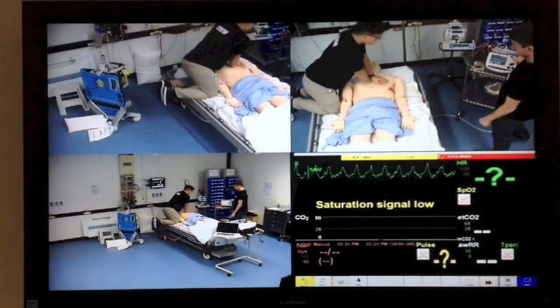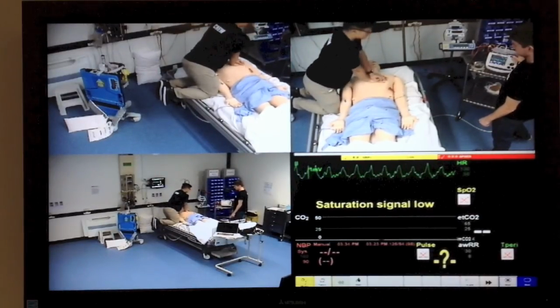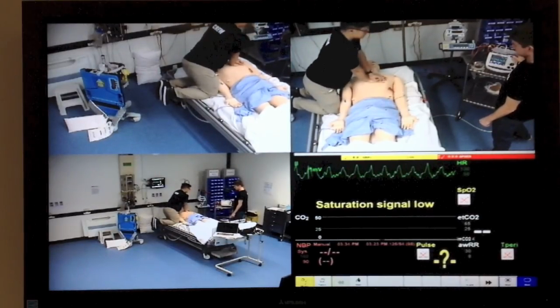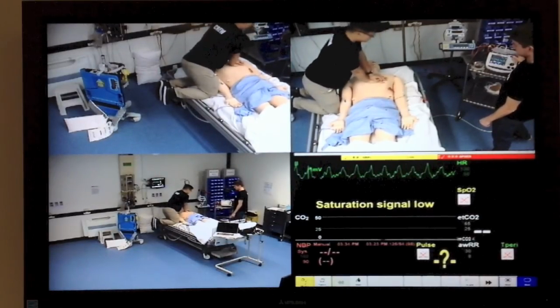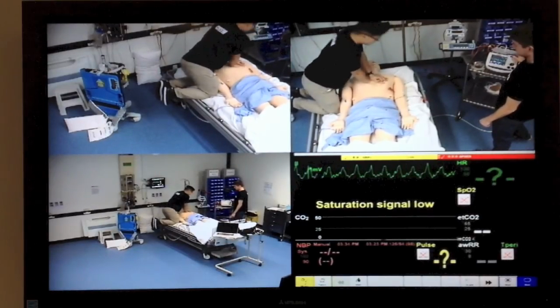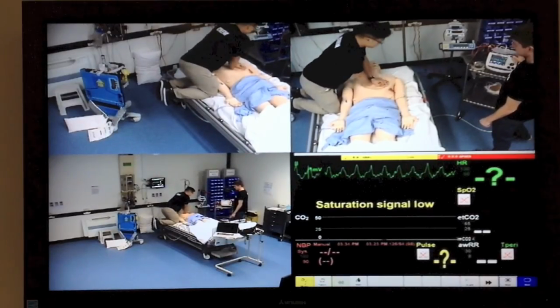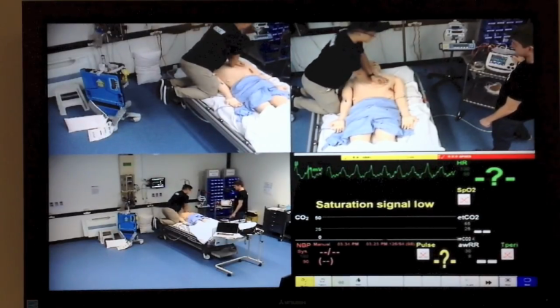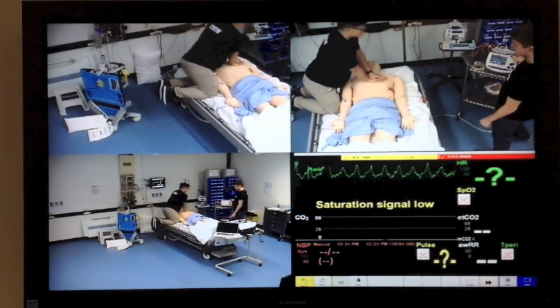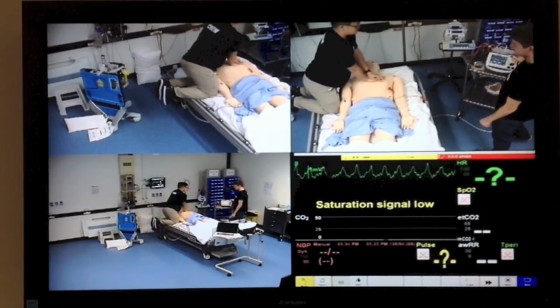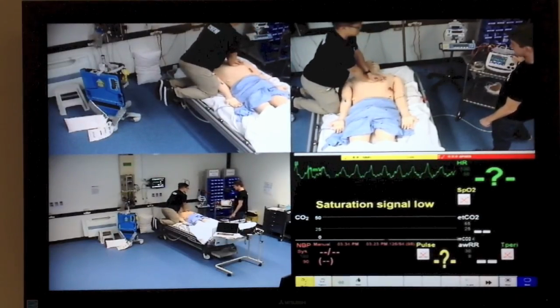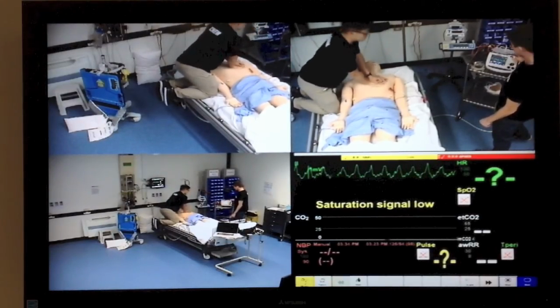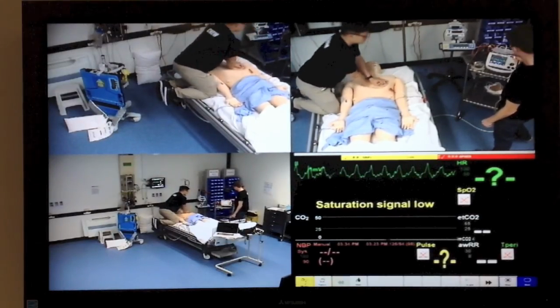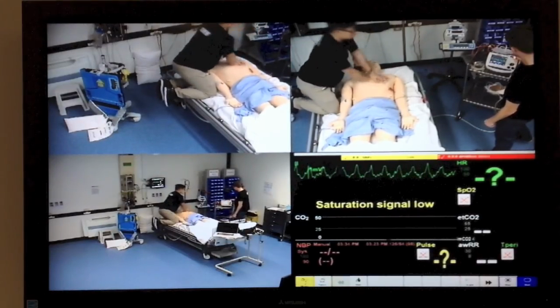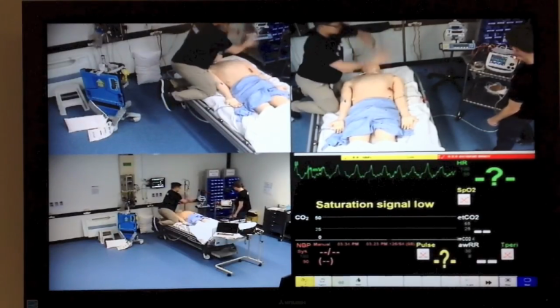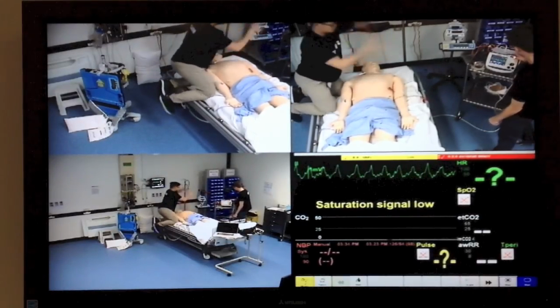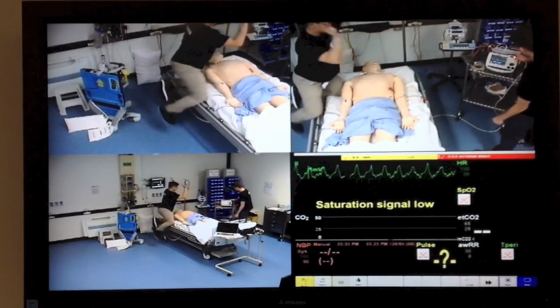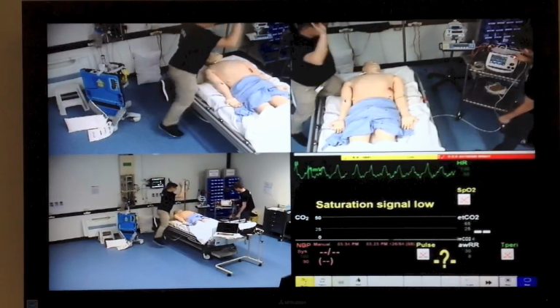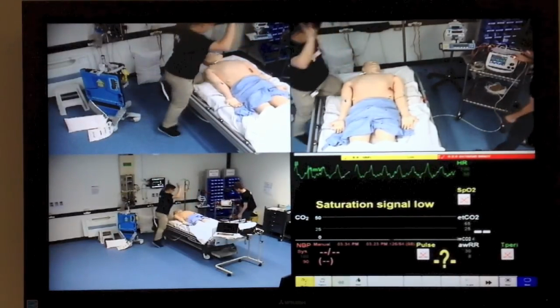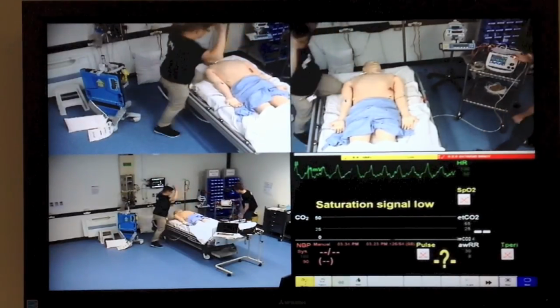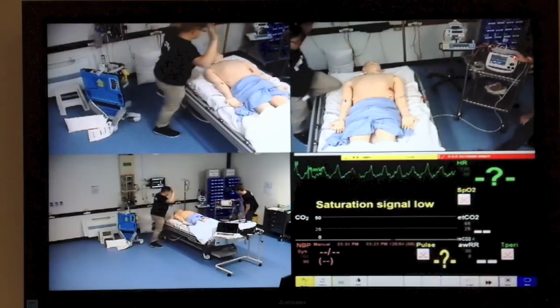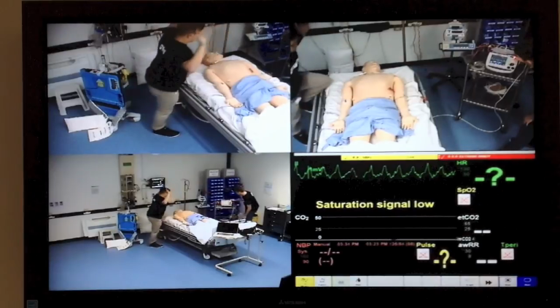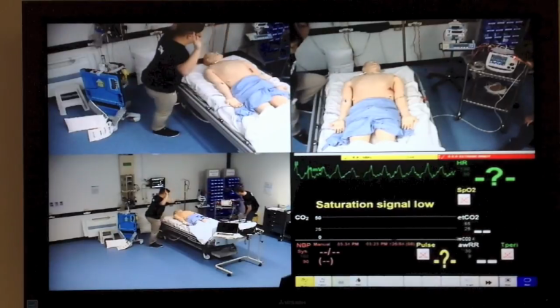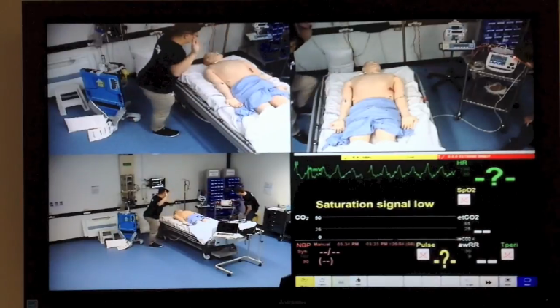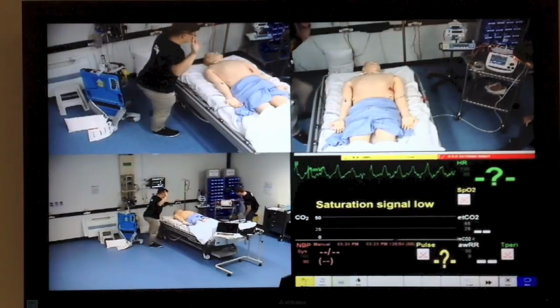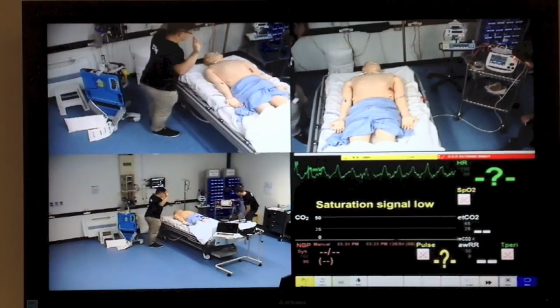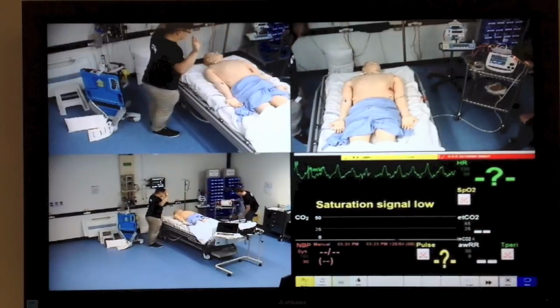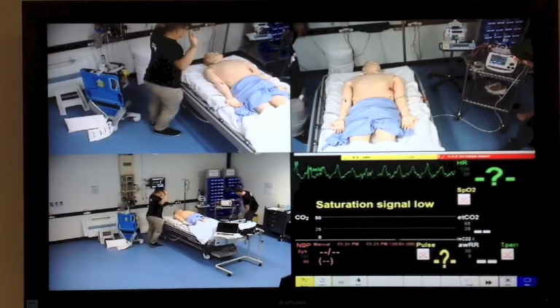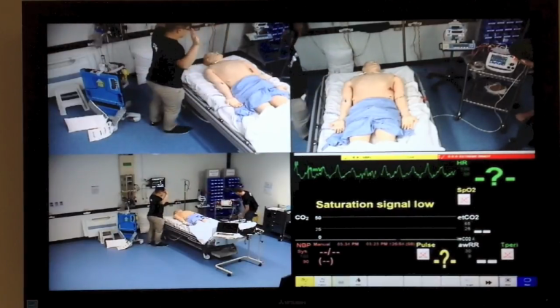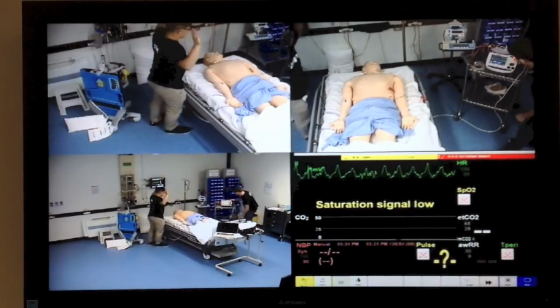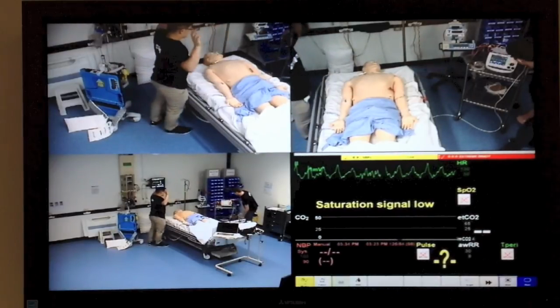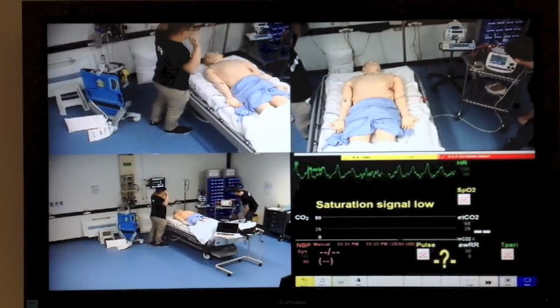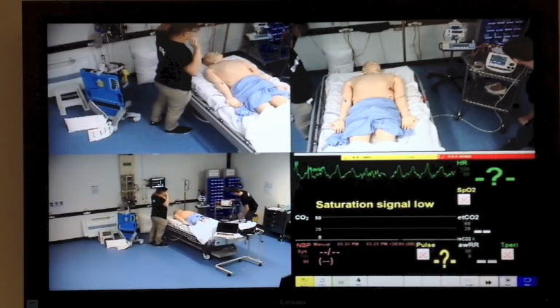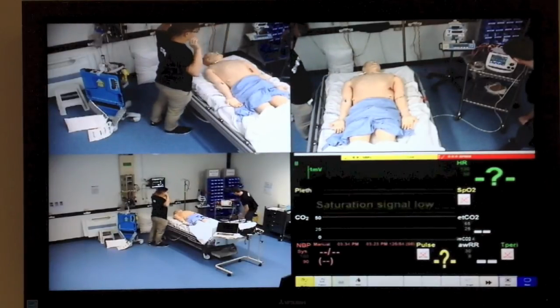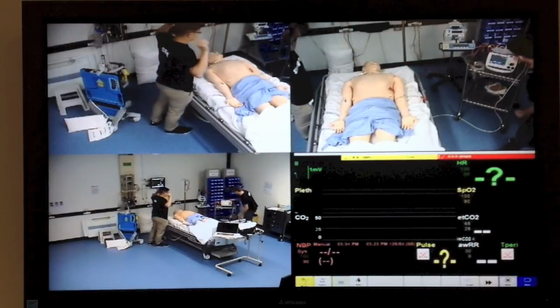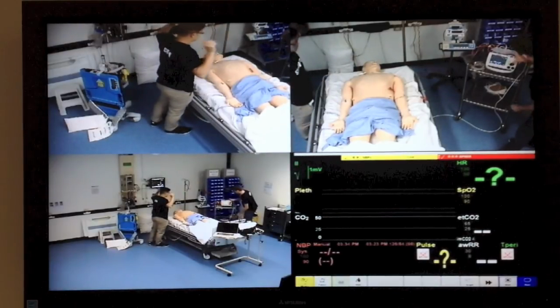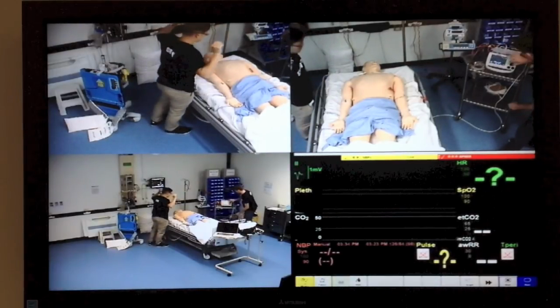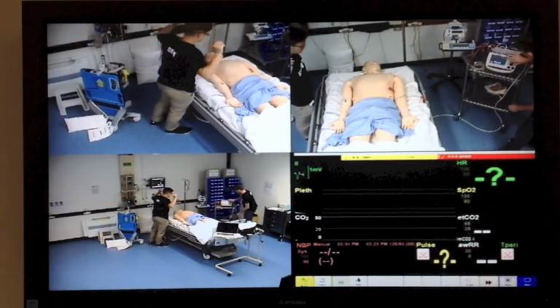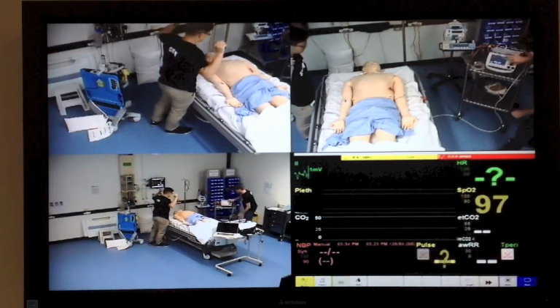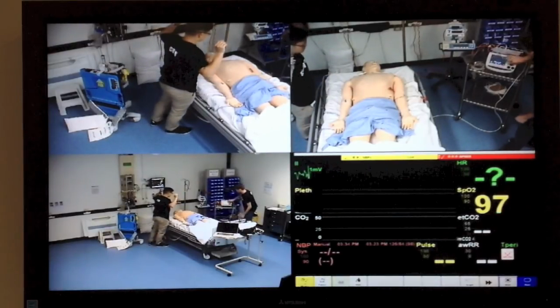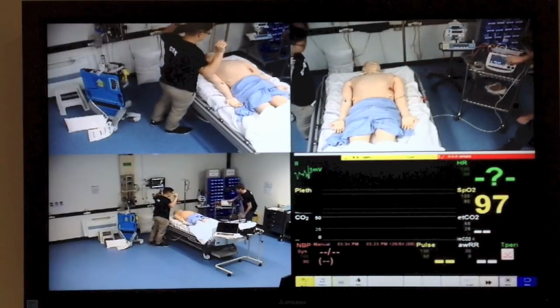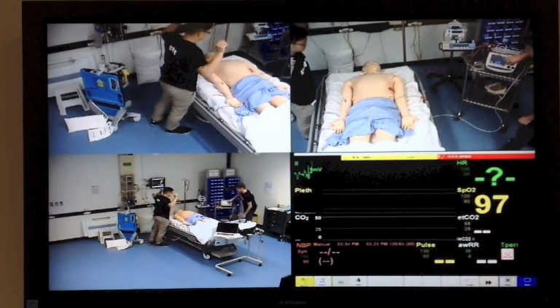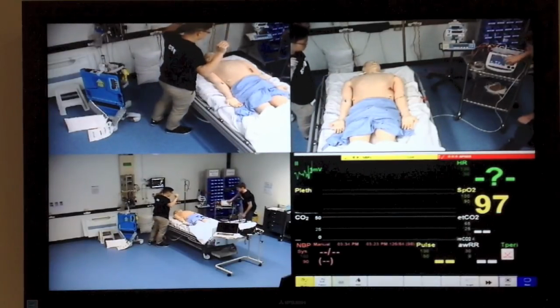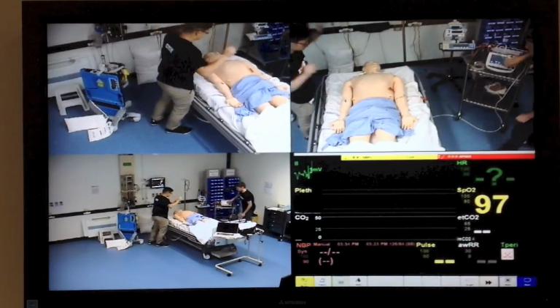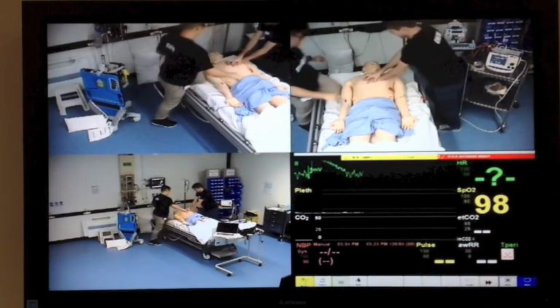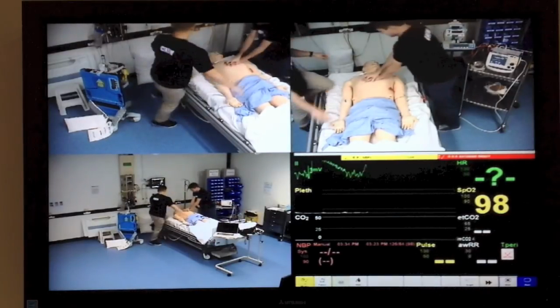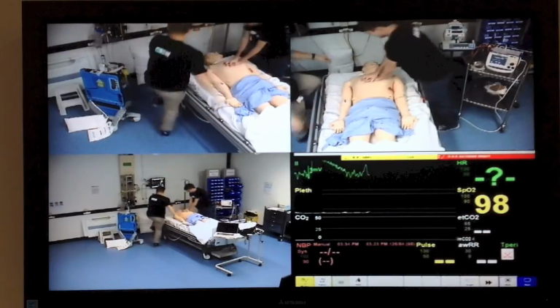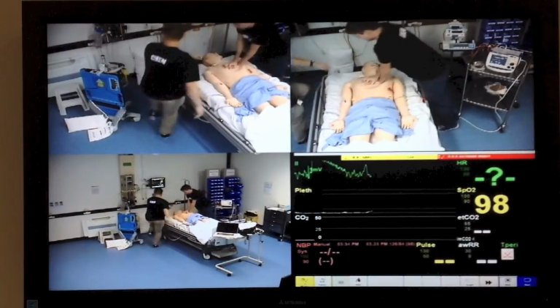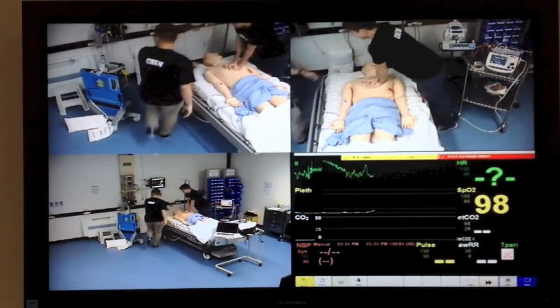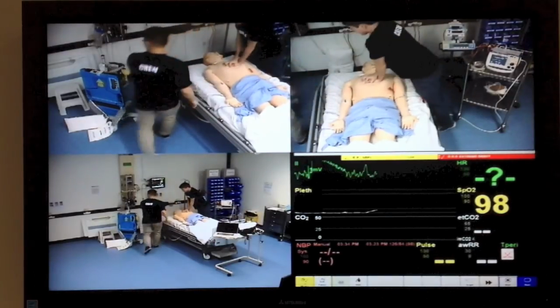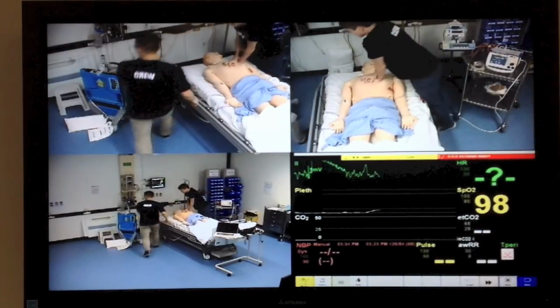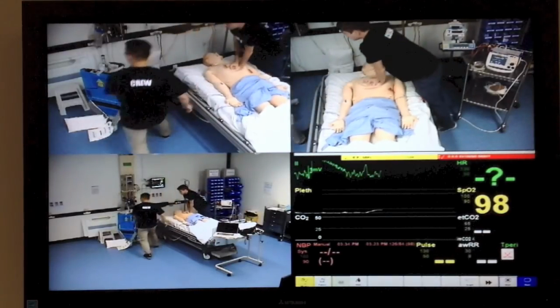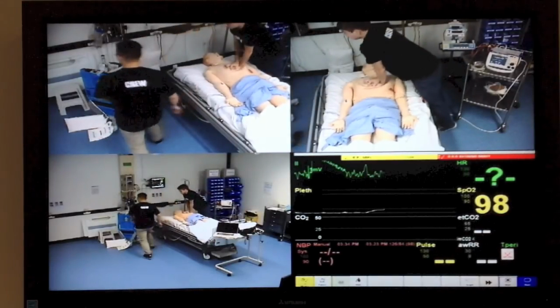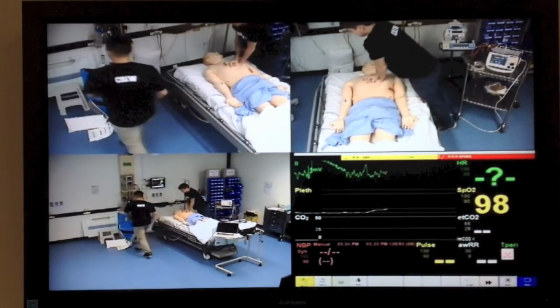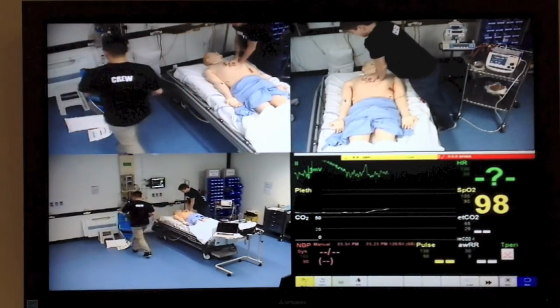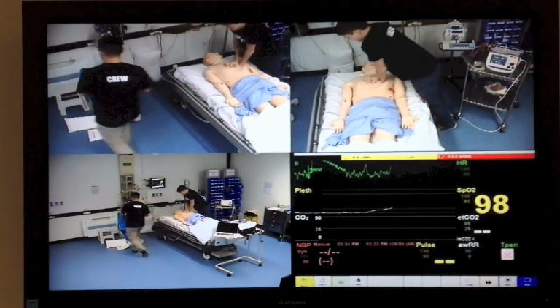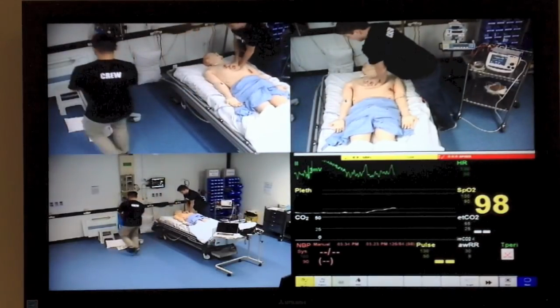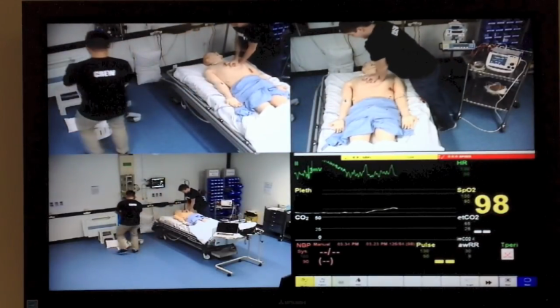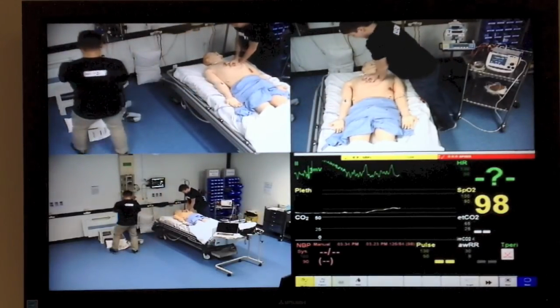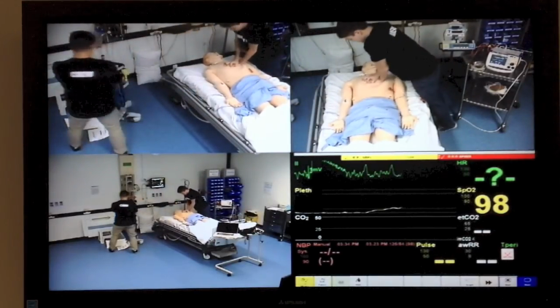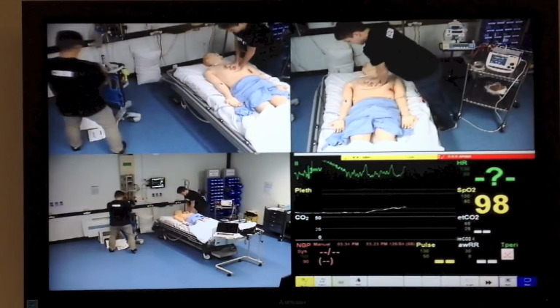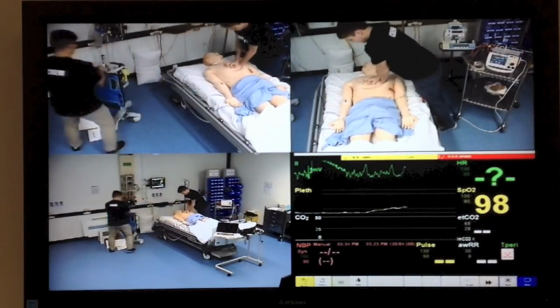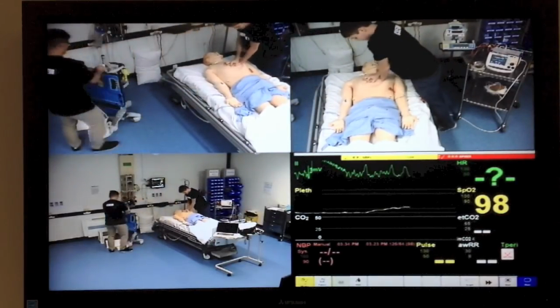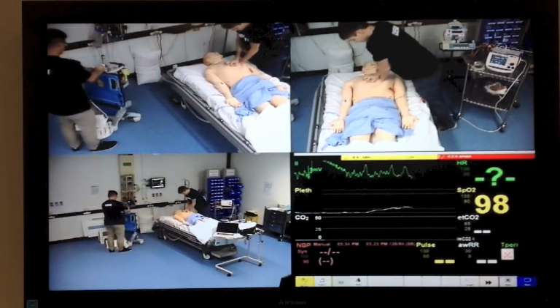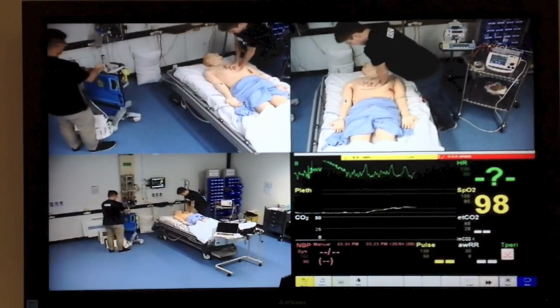It's hands off. Check rhythm. It looks like a VF — shock delivered. We'll get the autopulse on now.